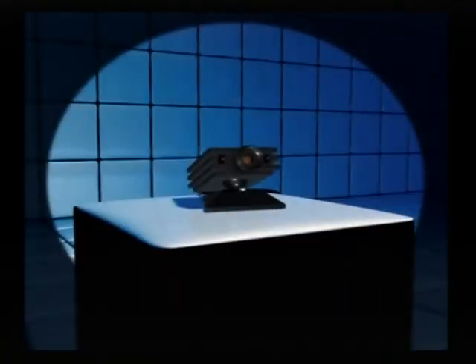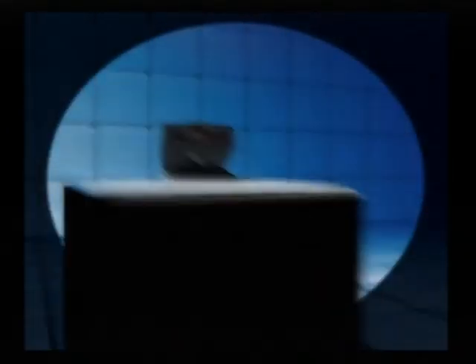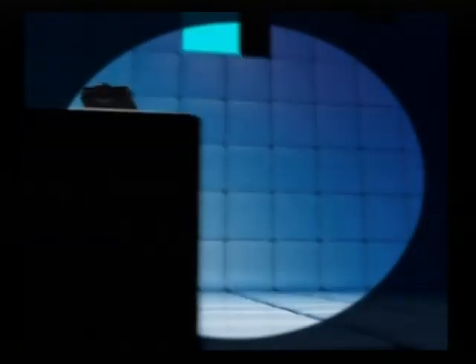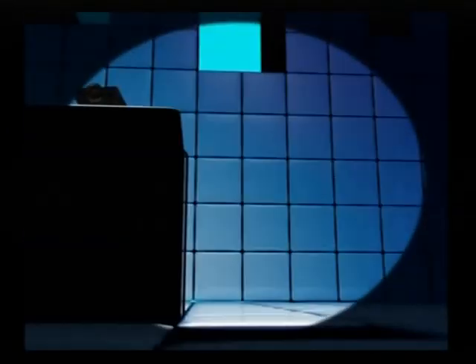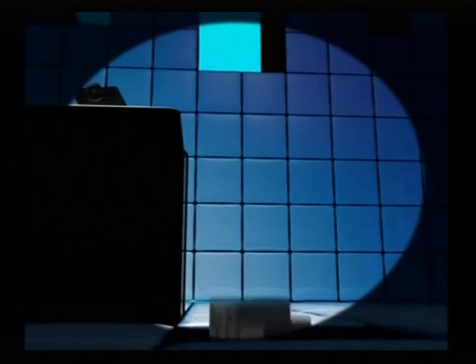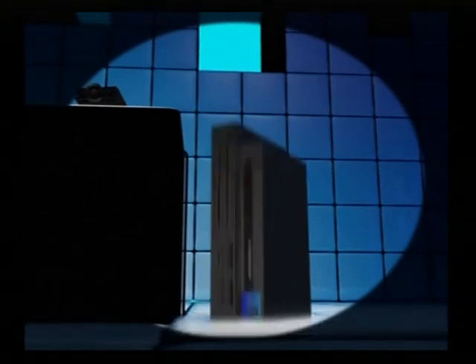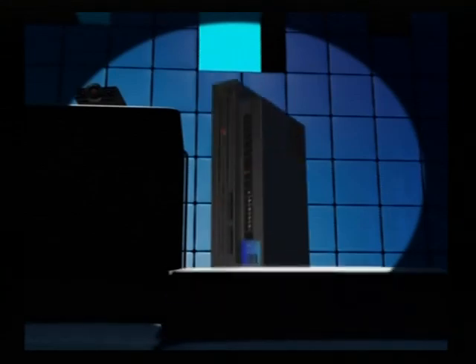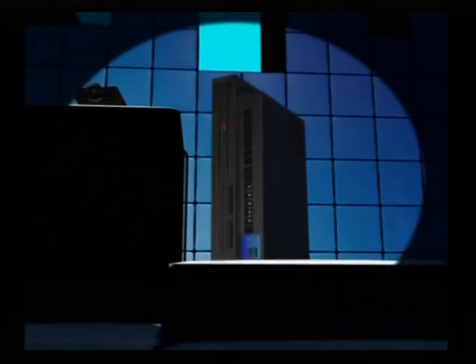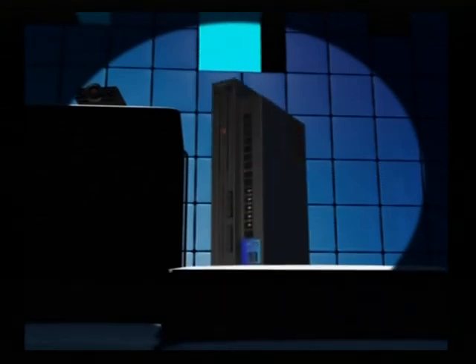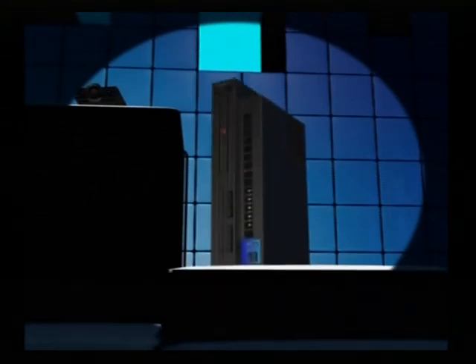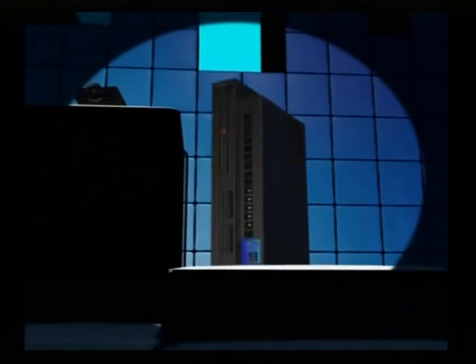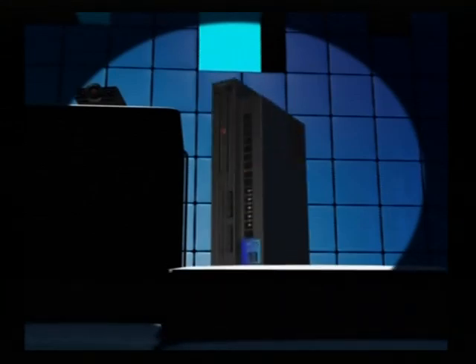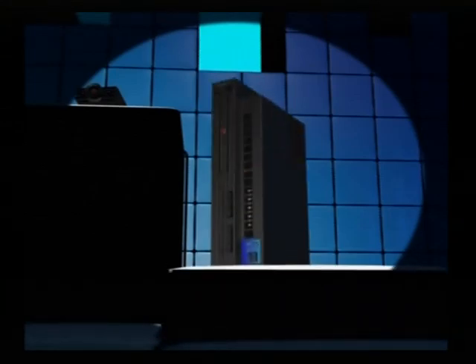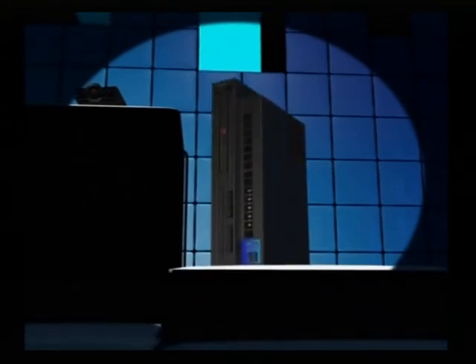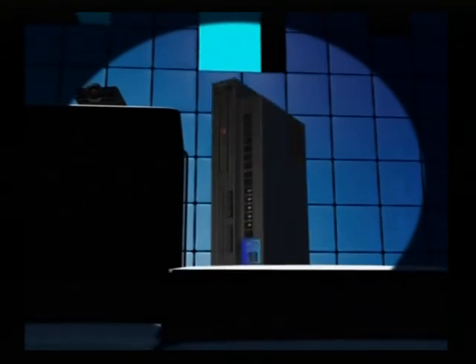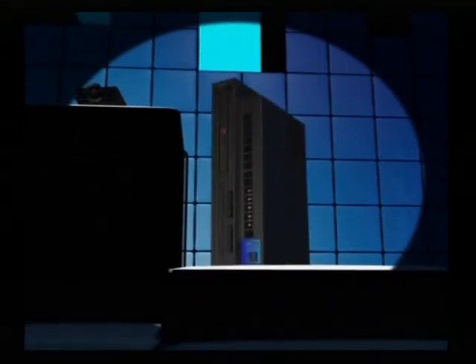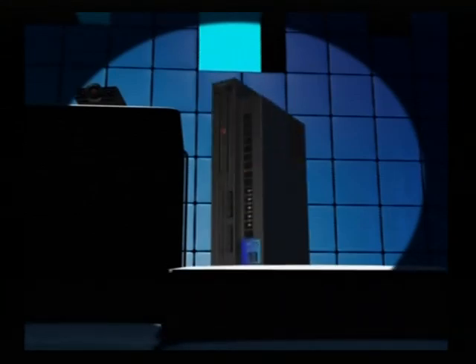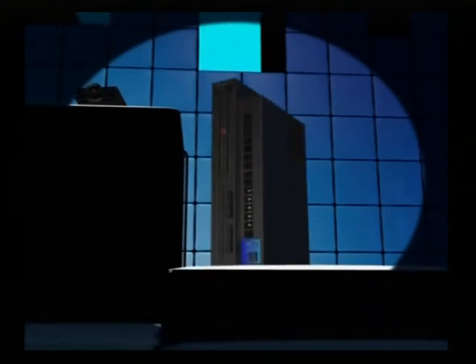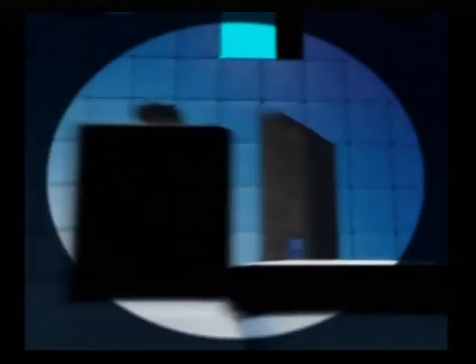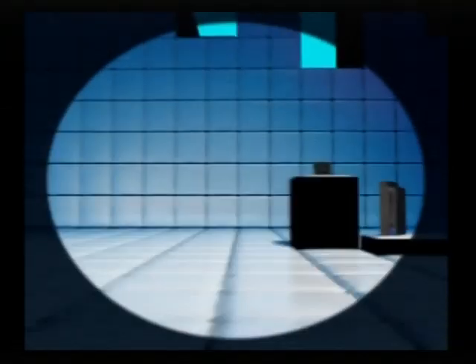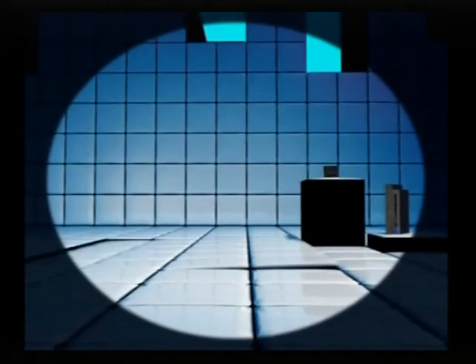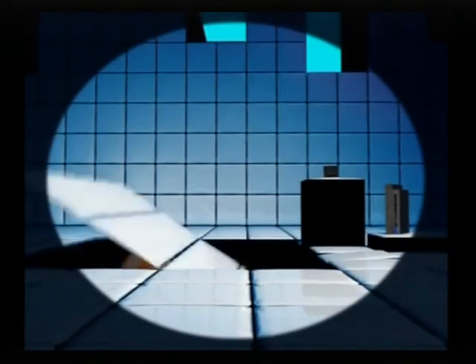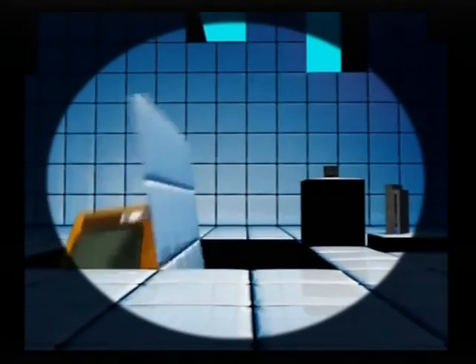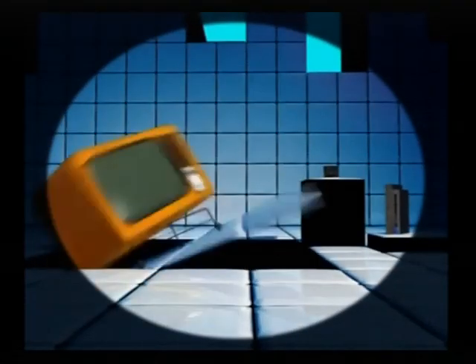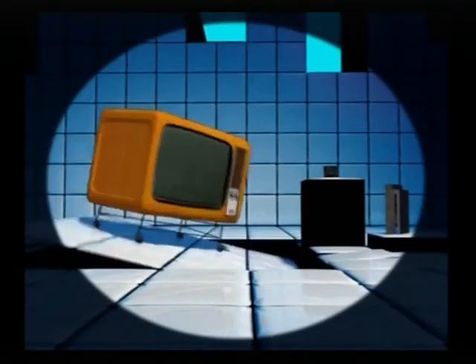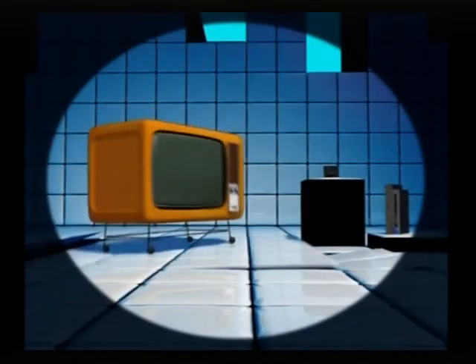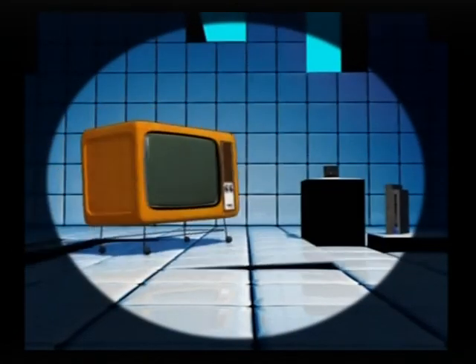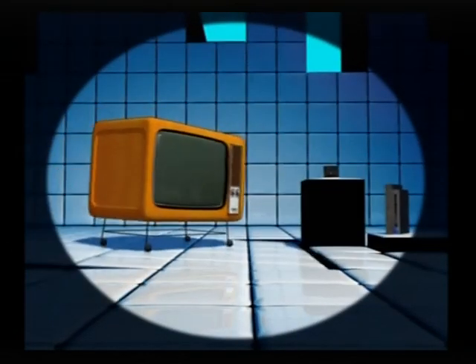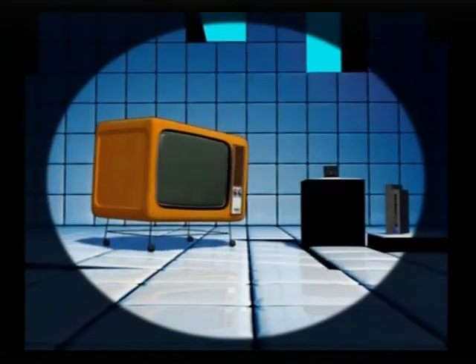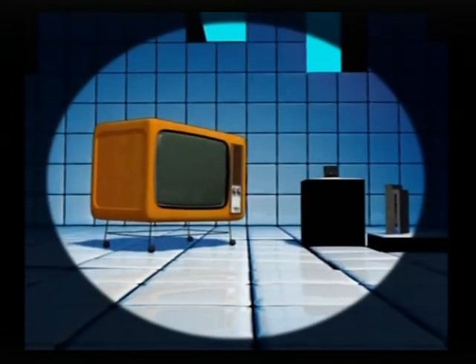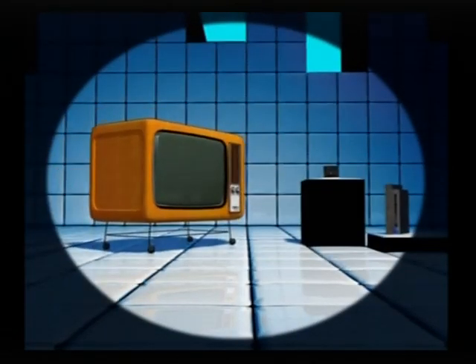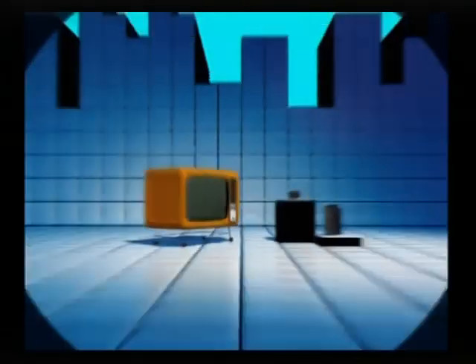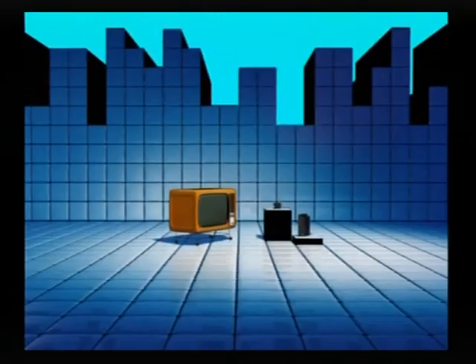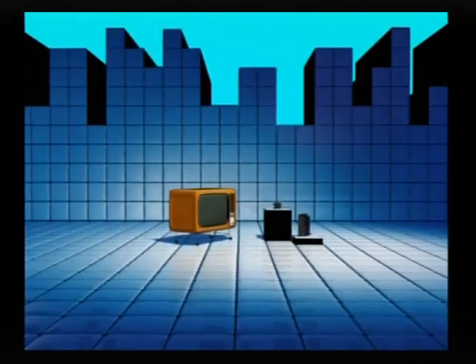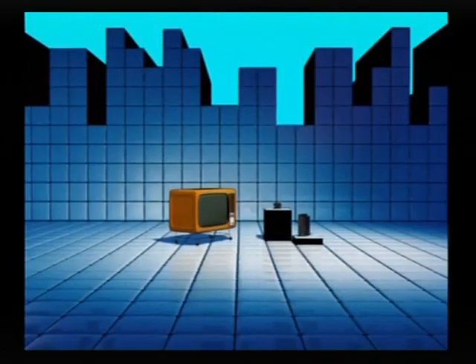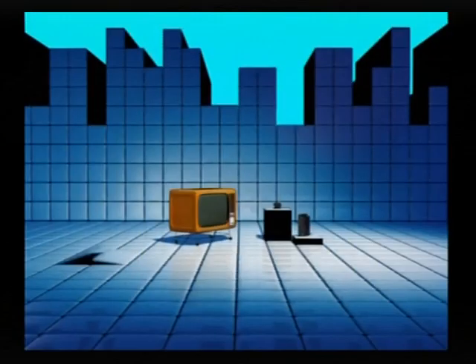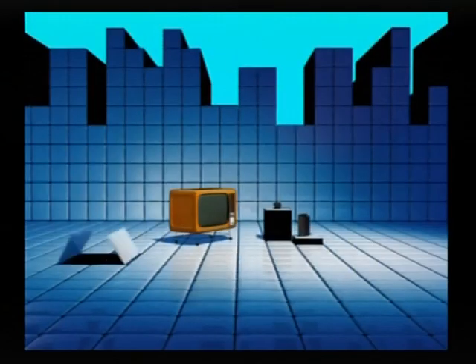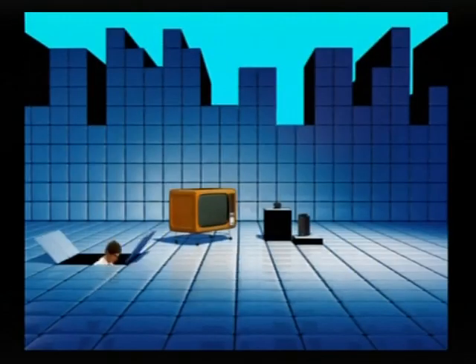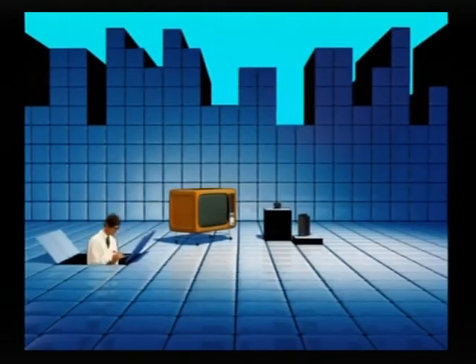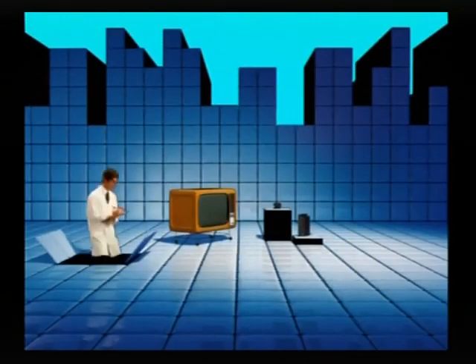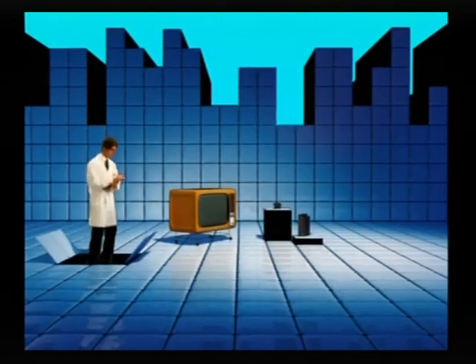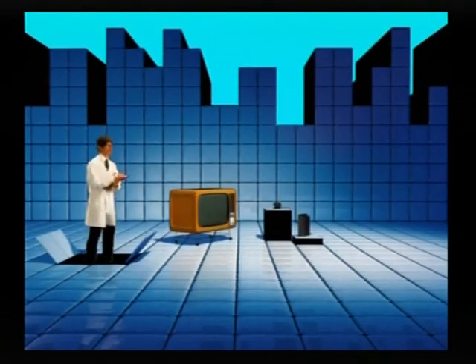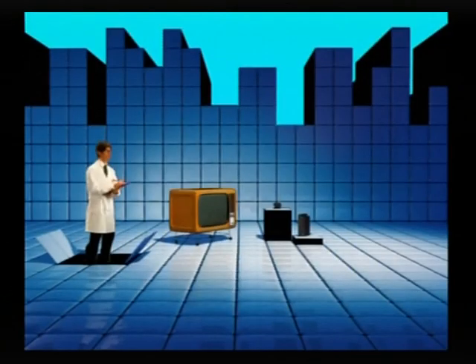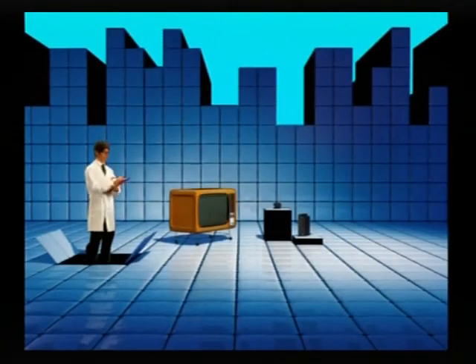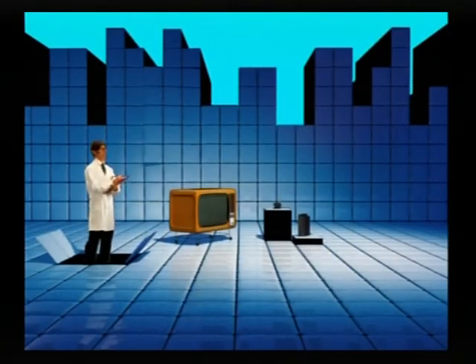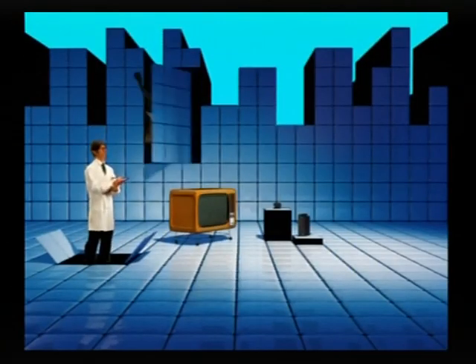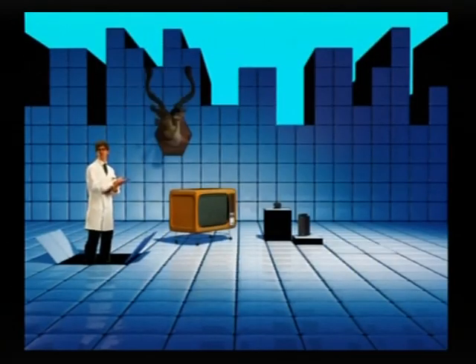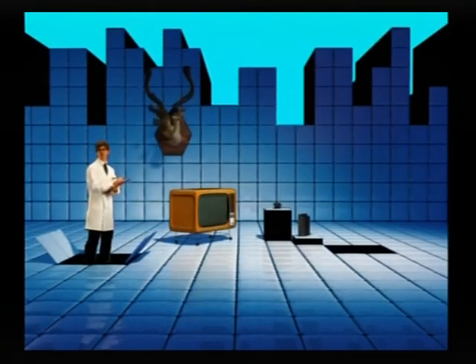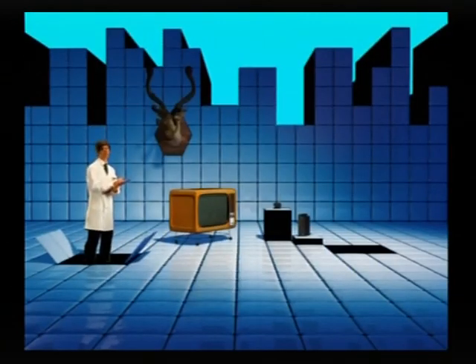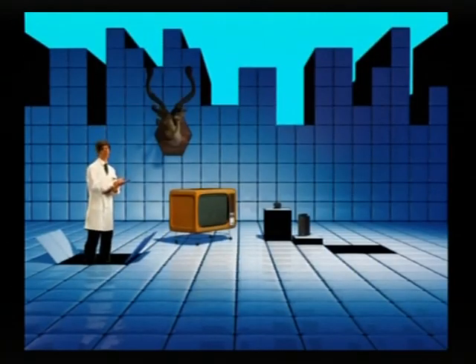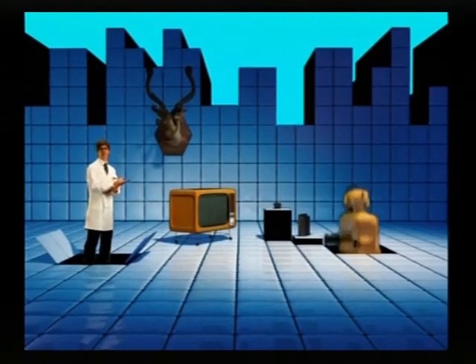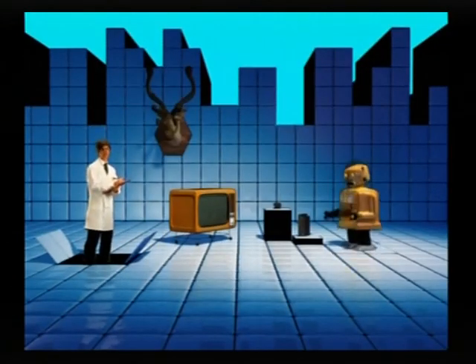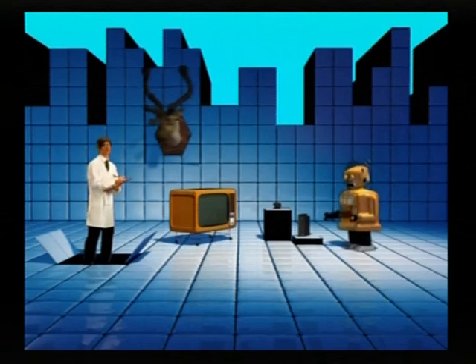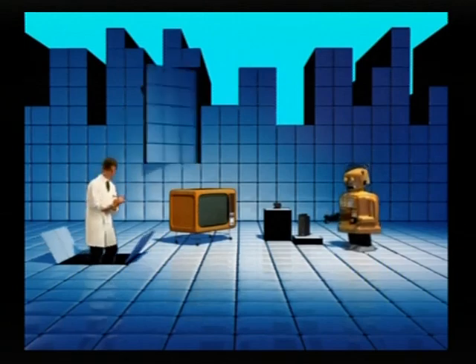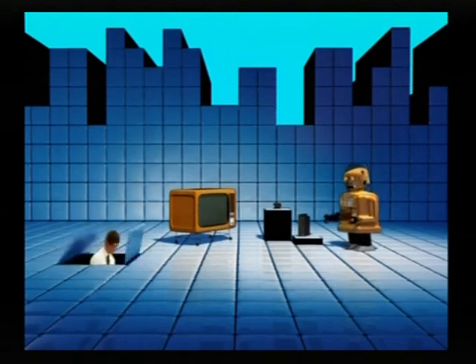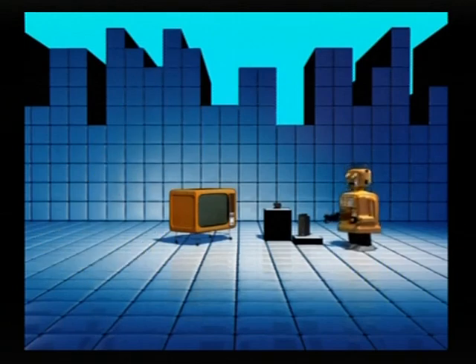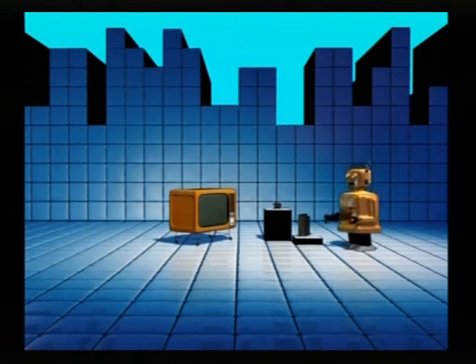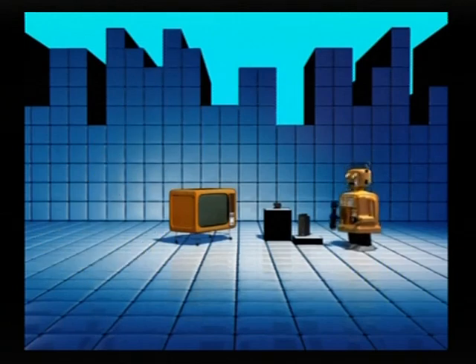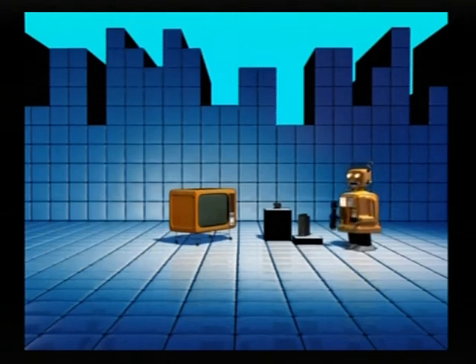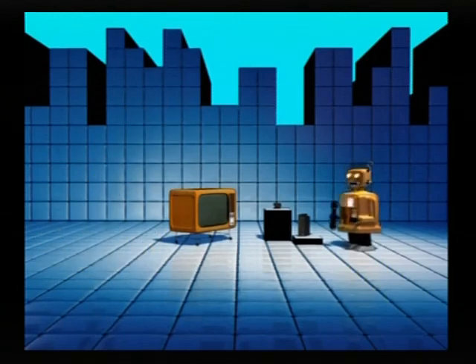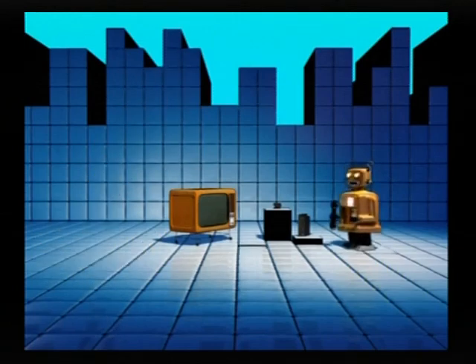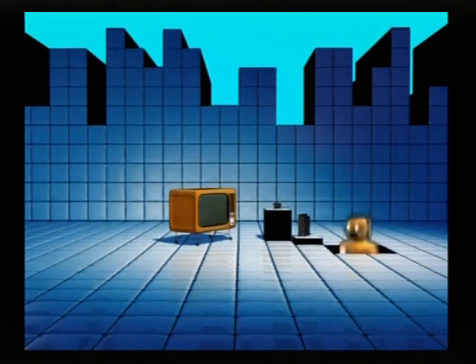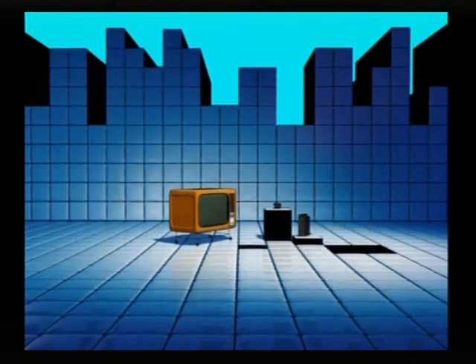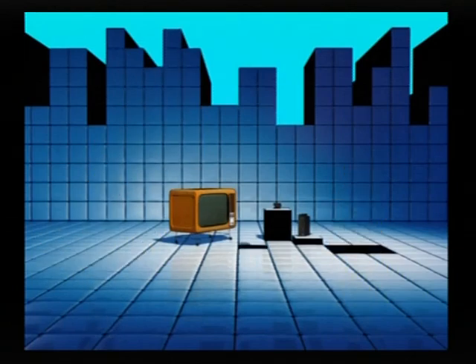The only other things you'll need are a console, a TV, and a player. You'll do fine.